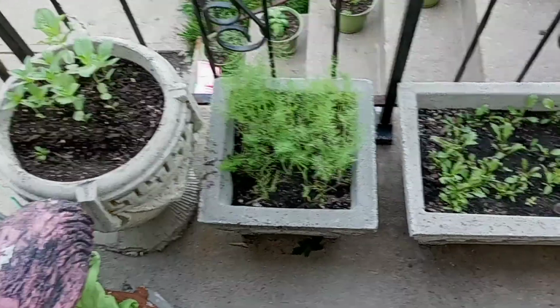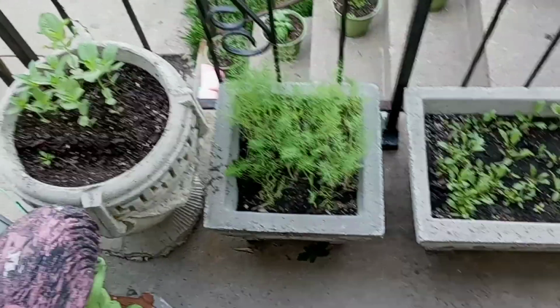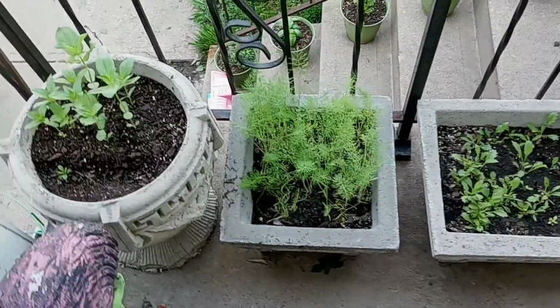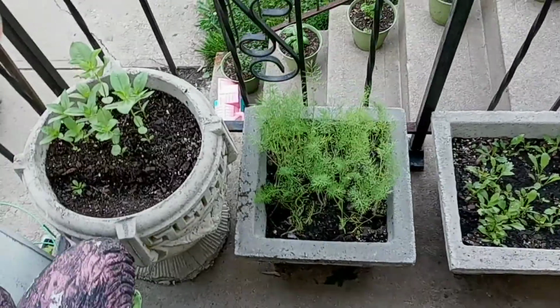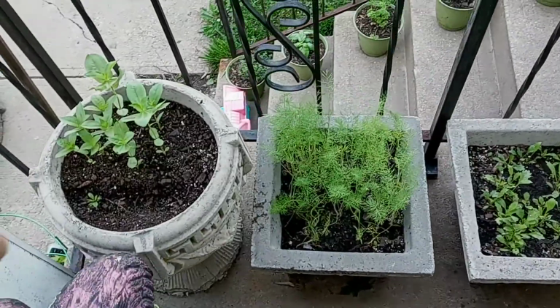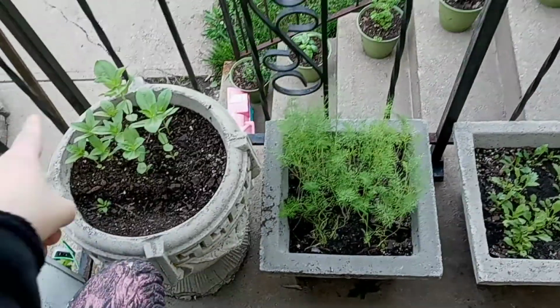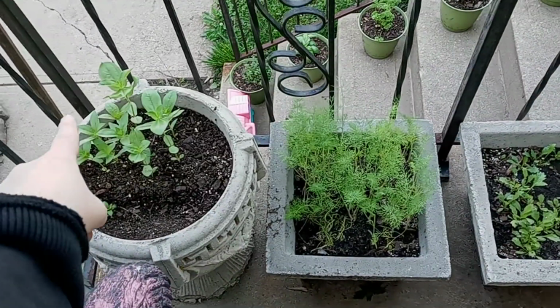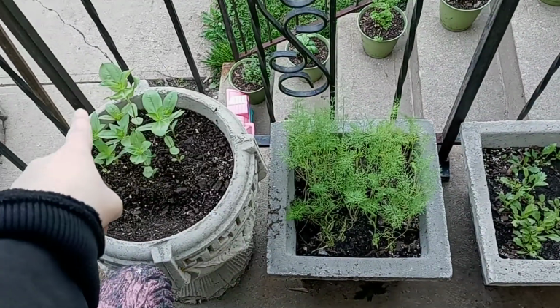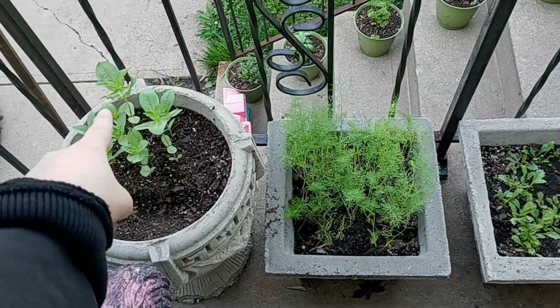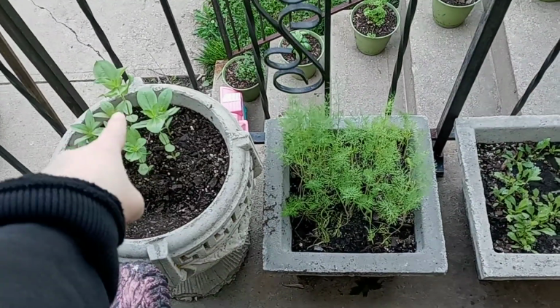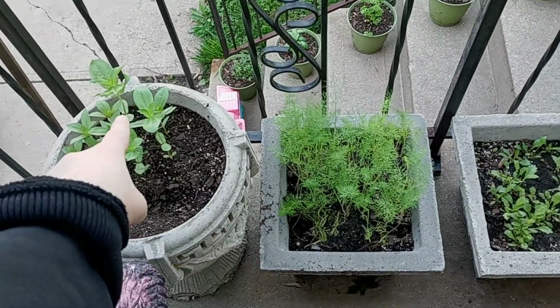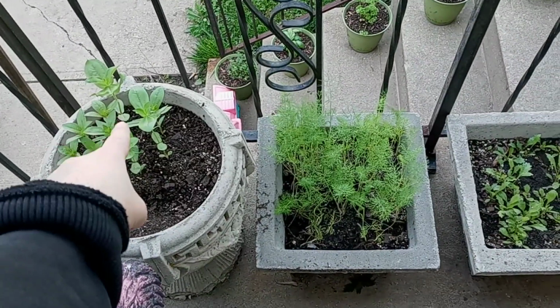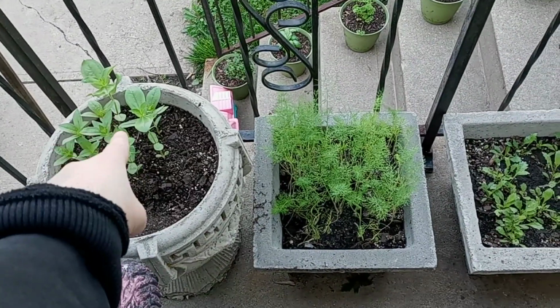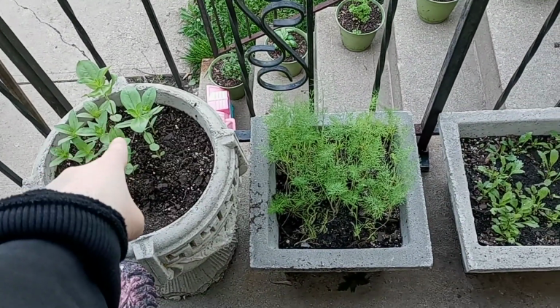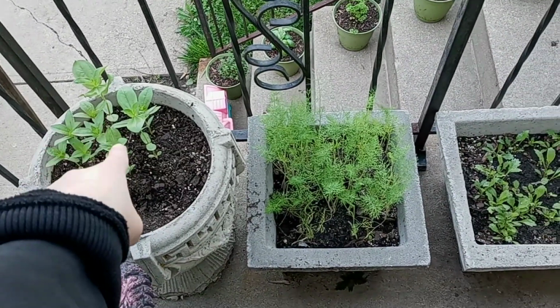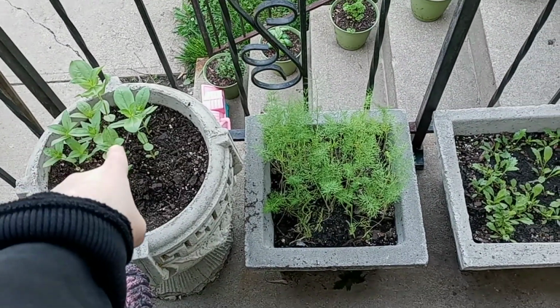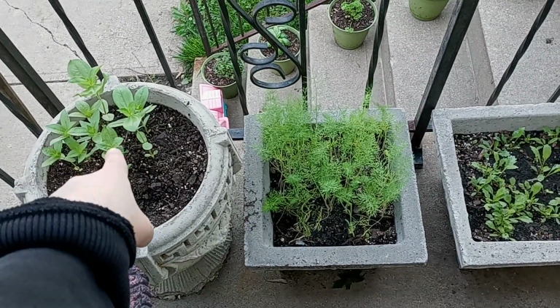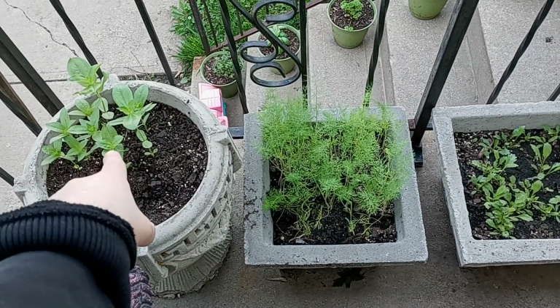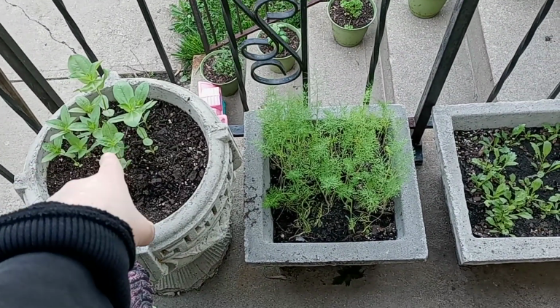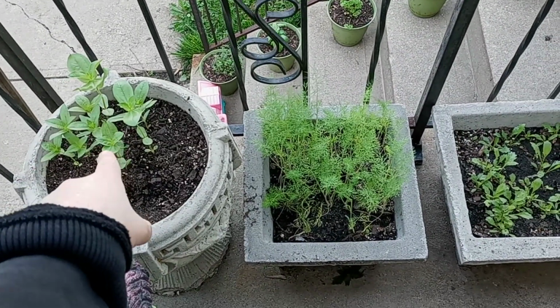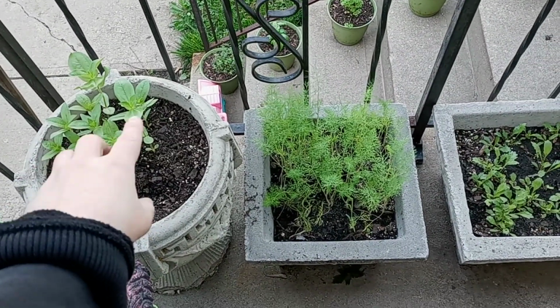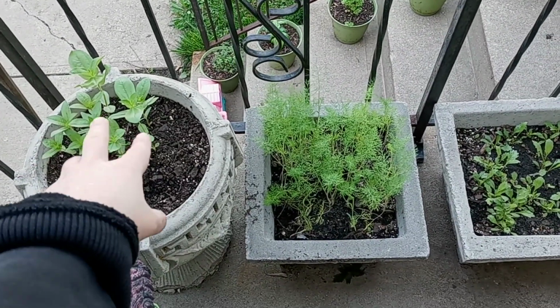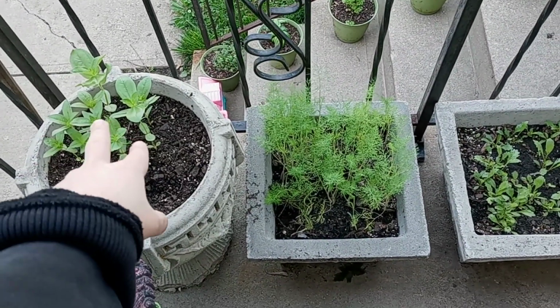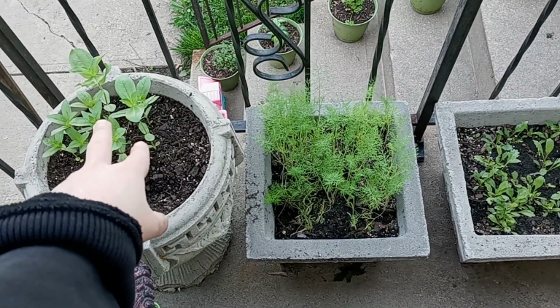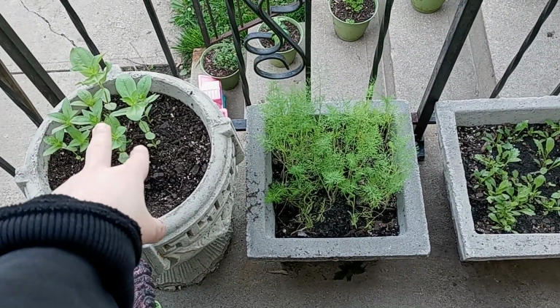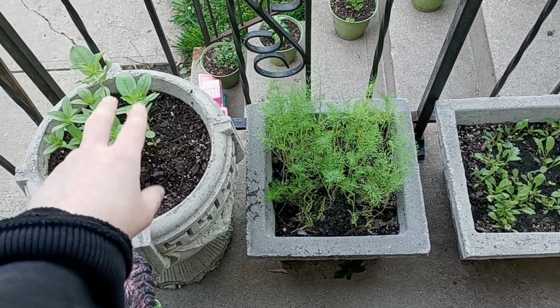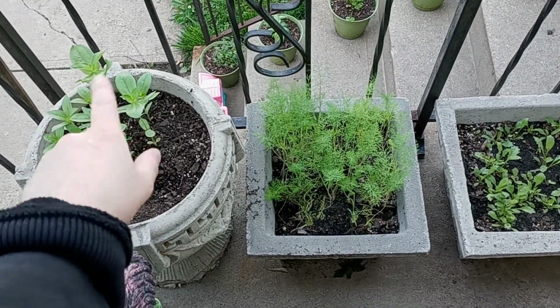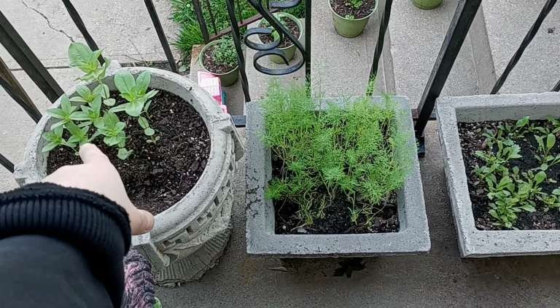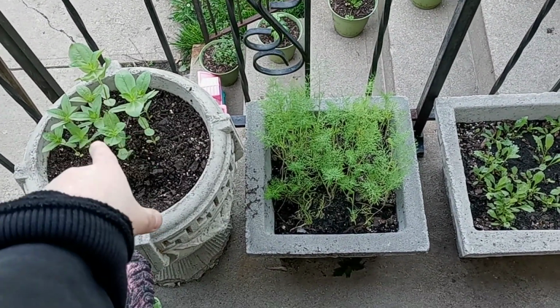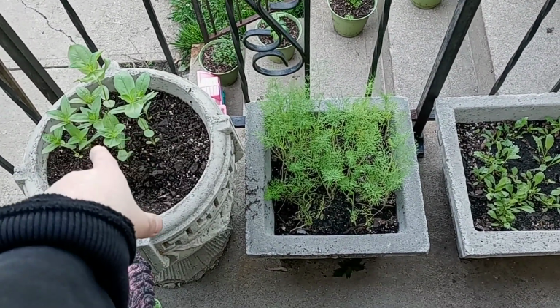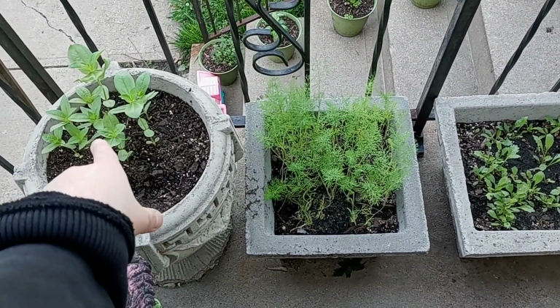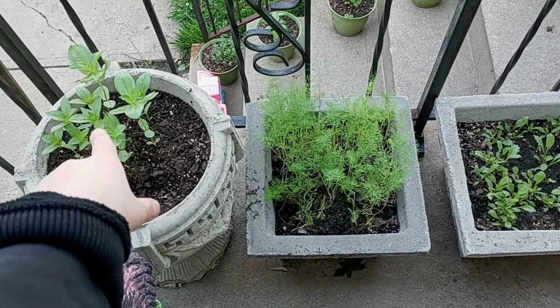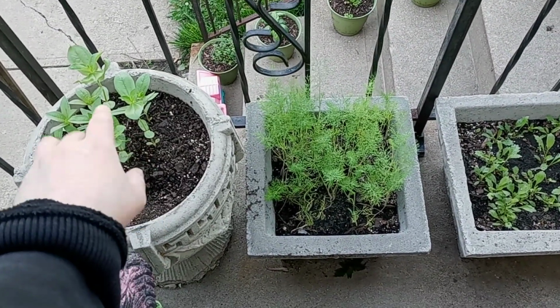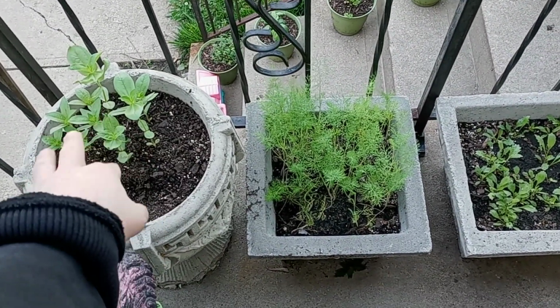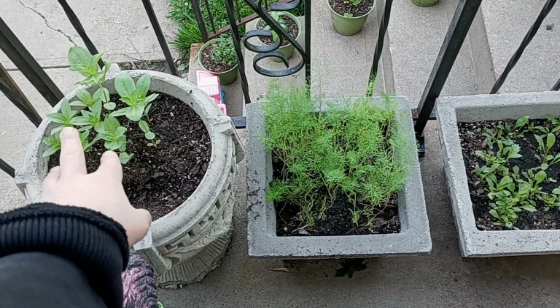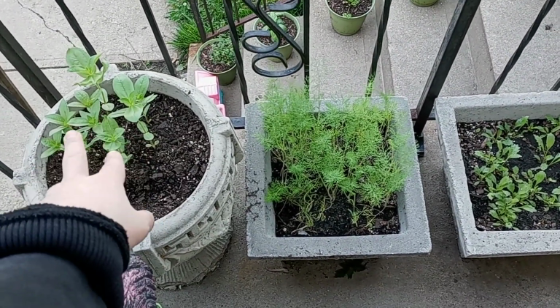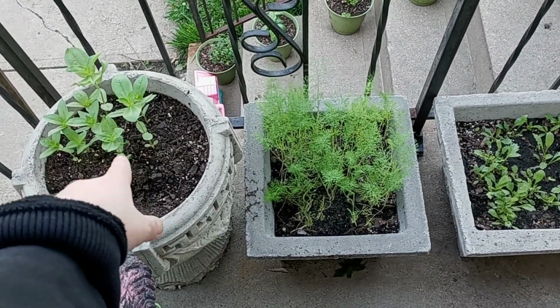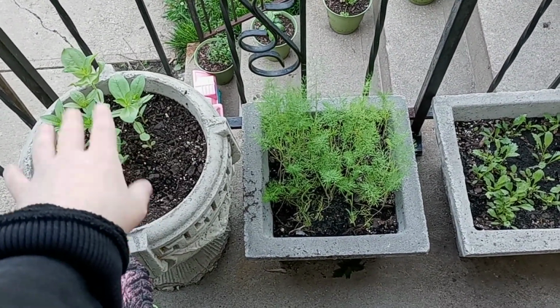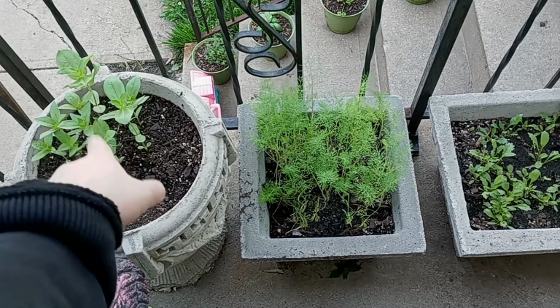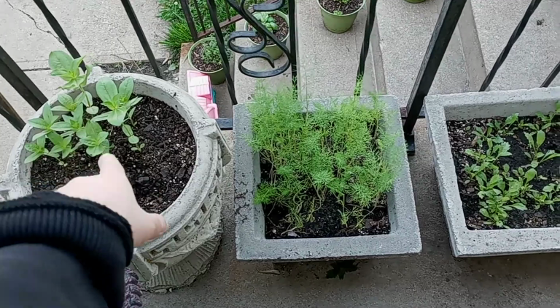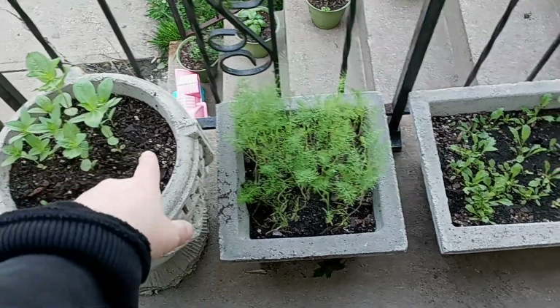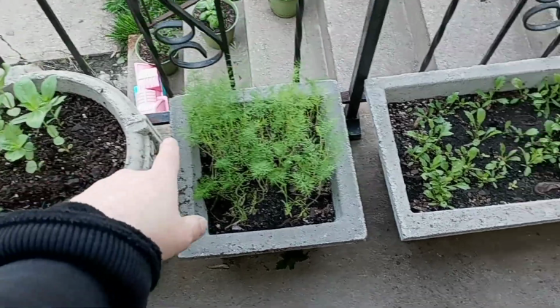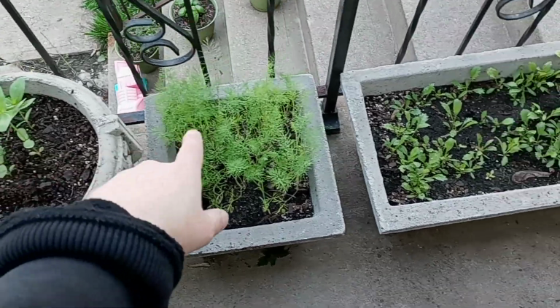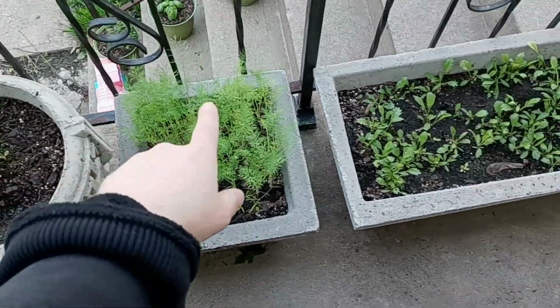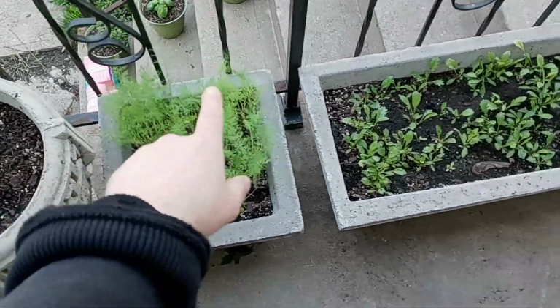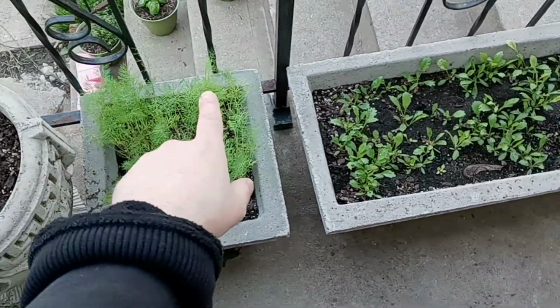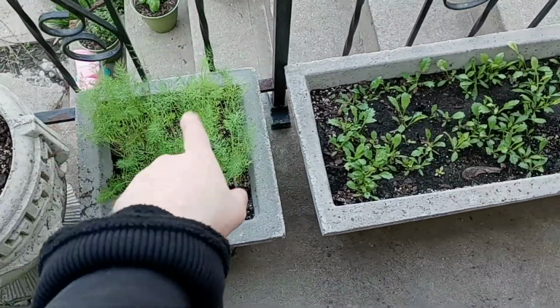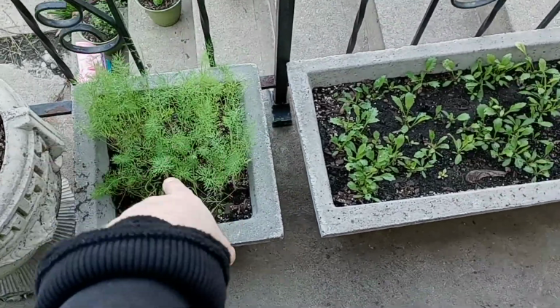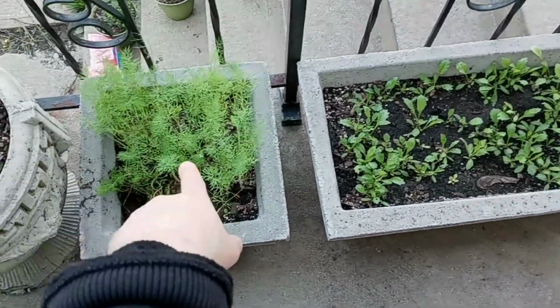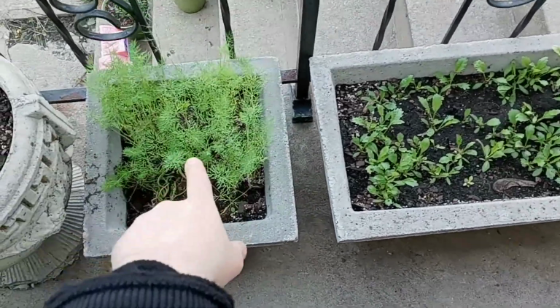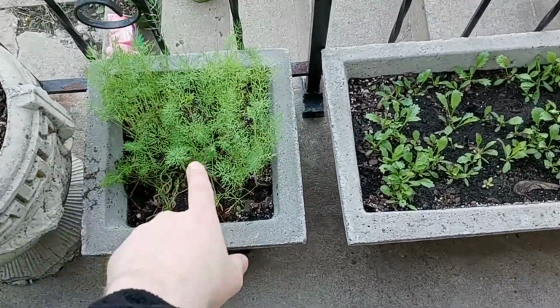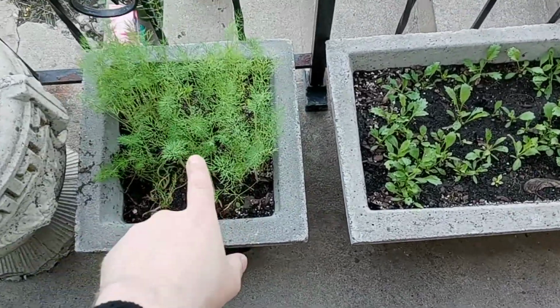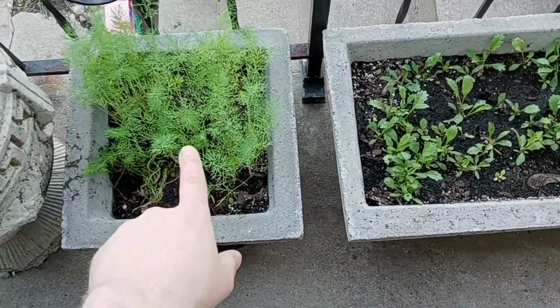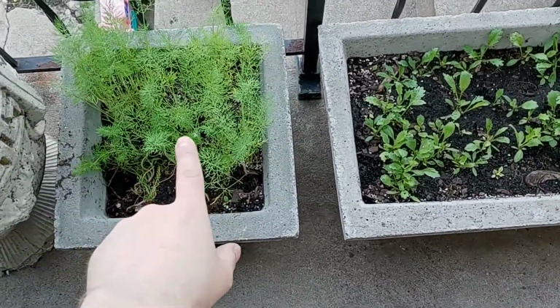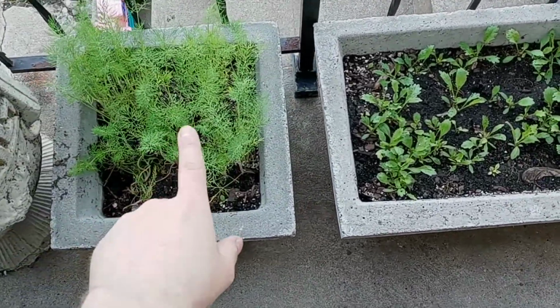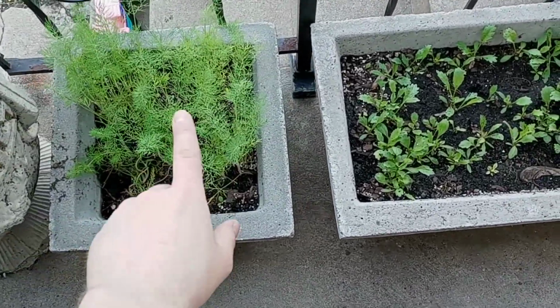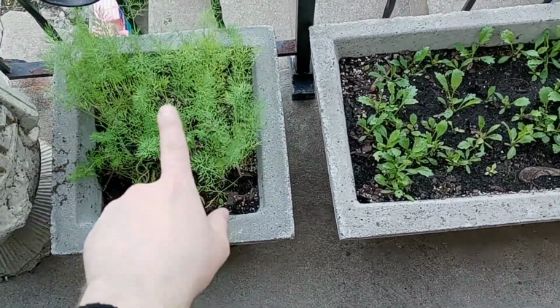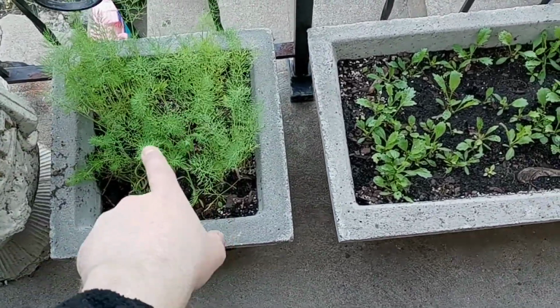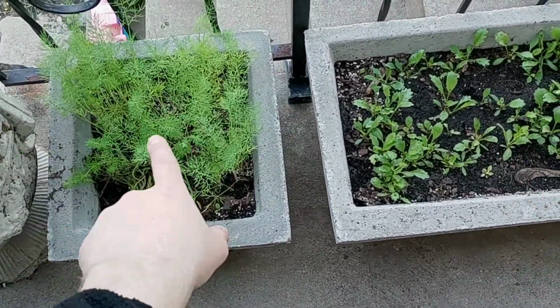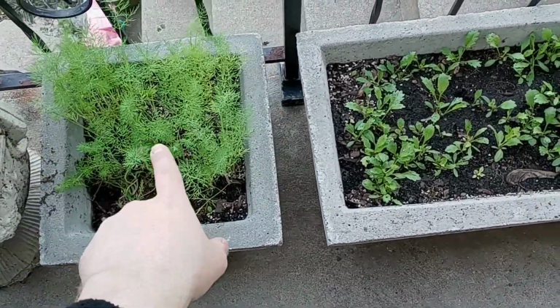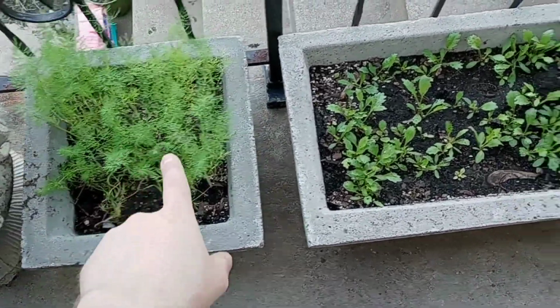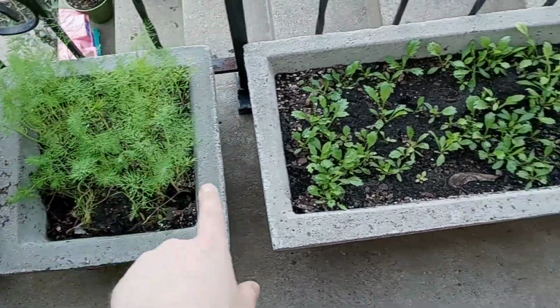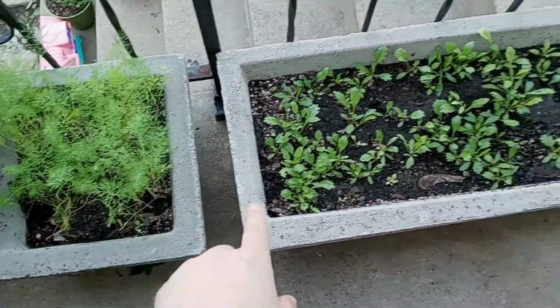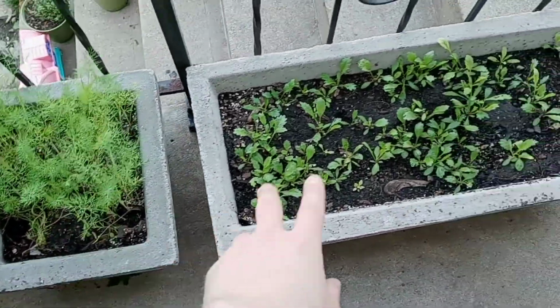We have perennials — I don't know what they are, they're going to be tall and pretty, I saw the package, they're nice. And this is definitely dill.